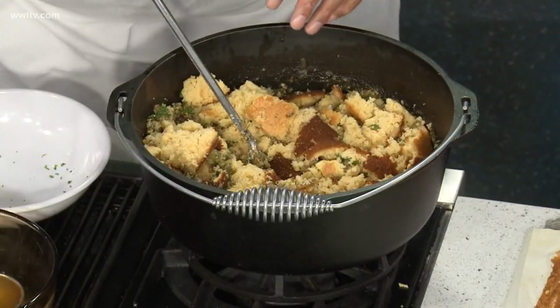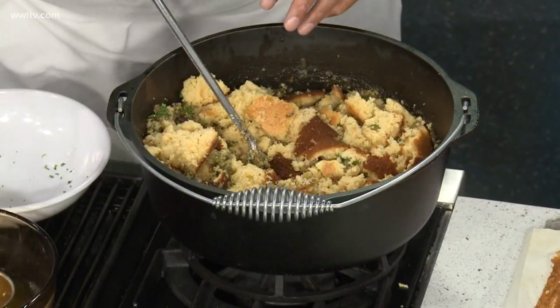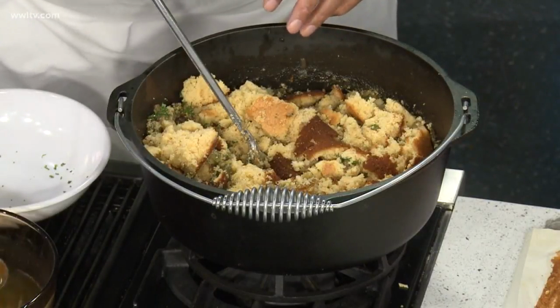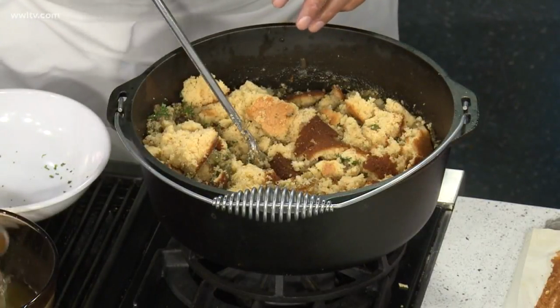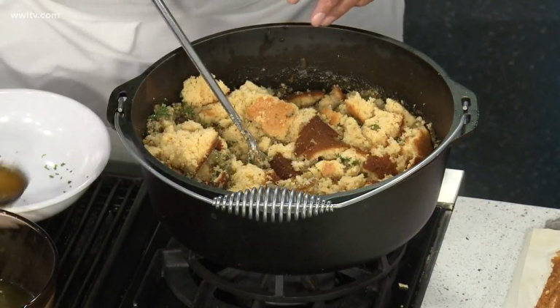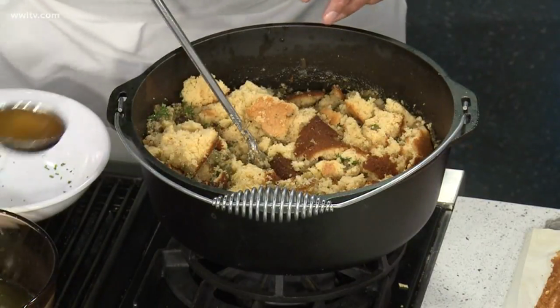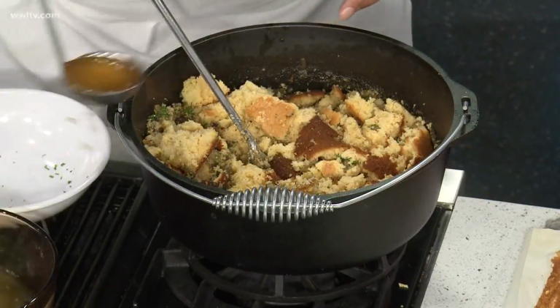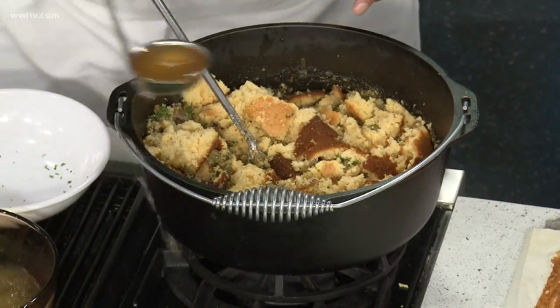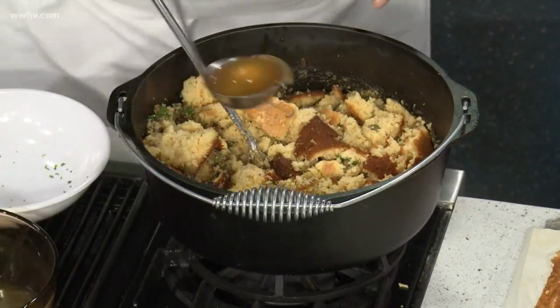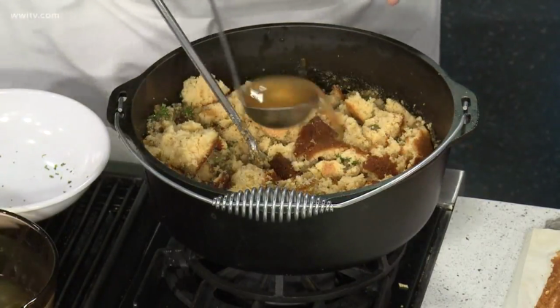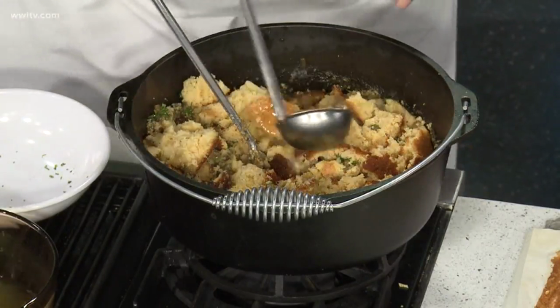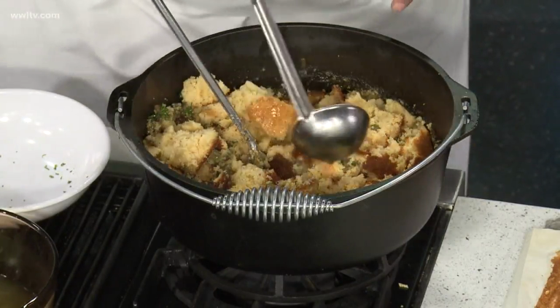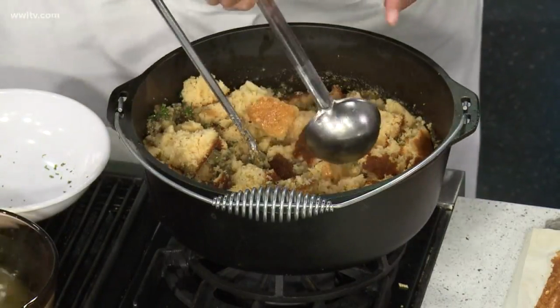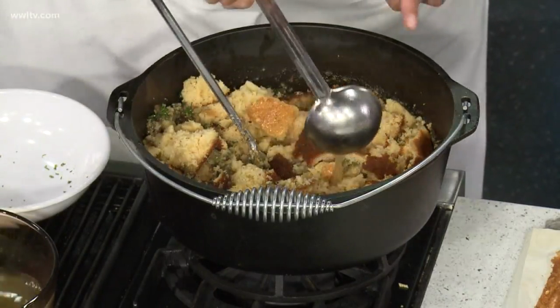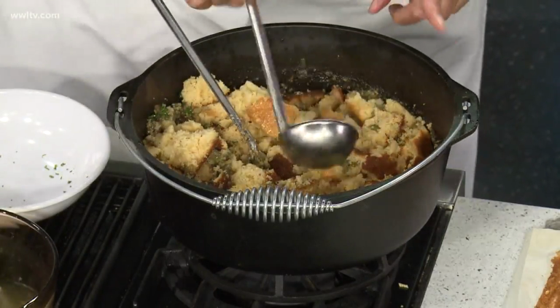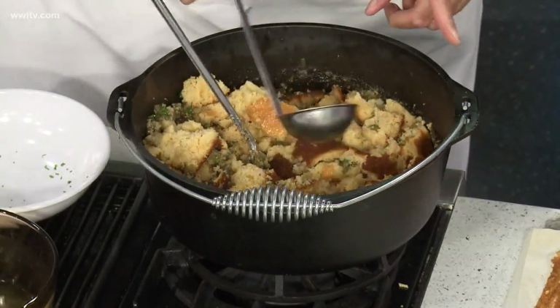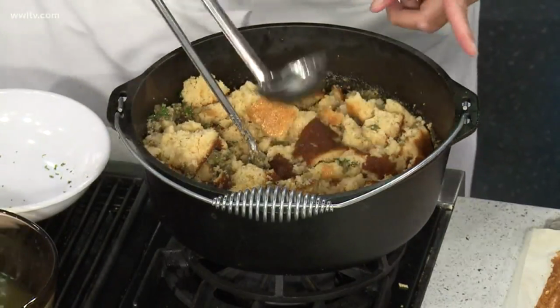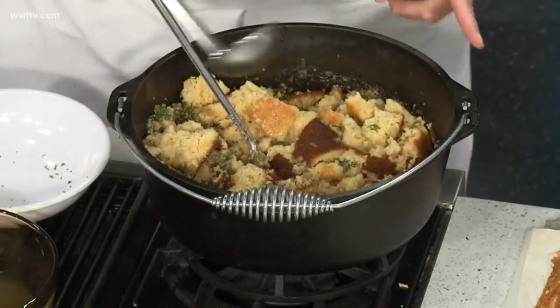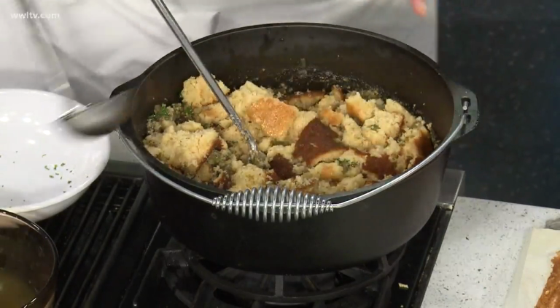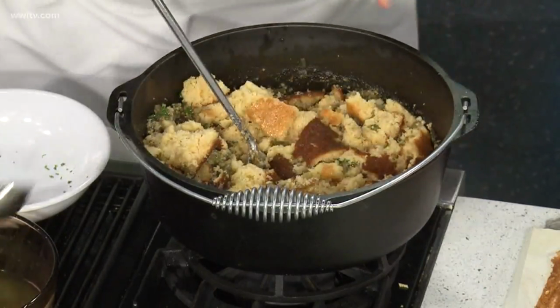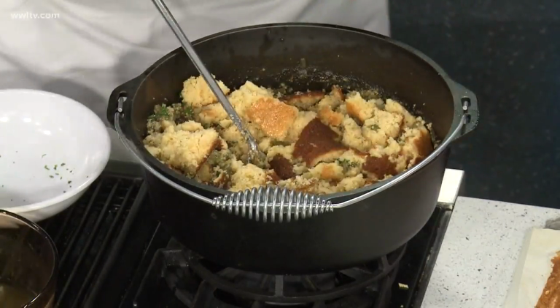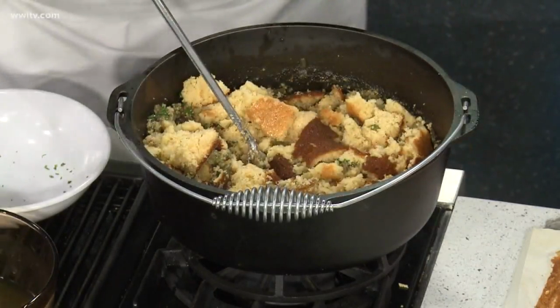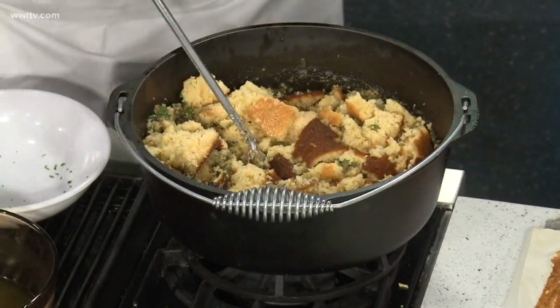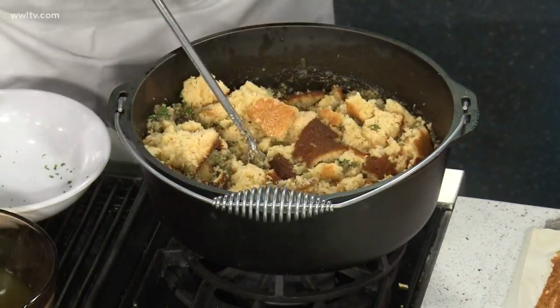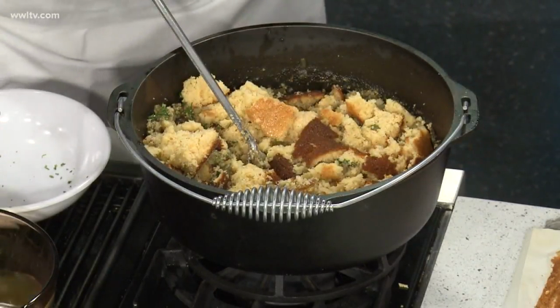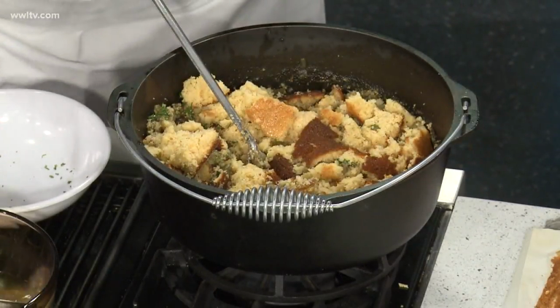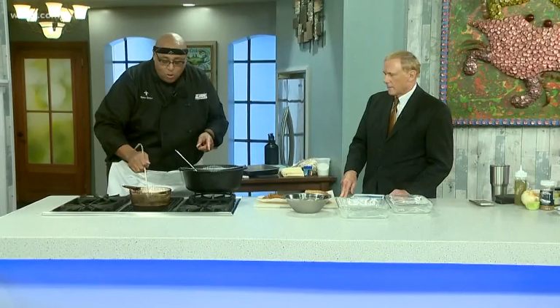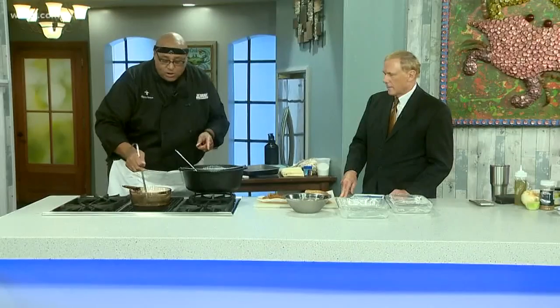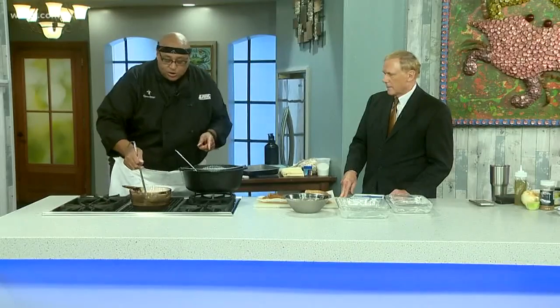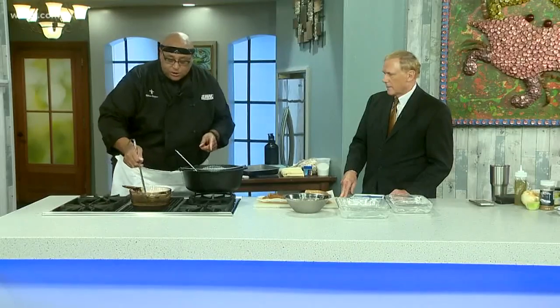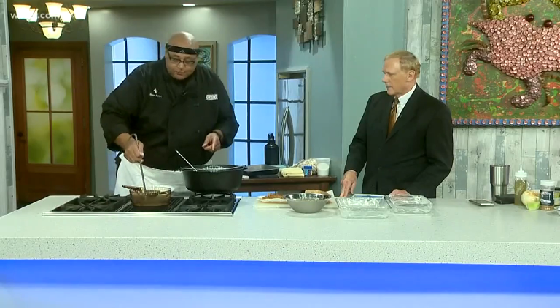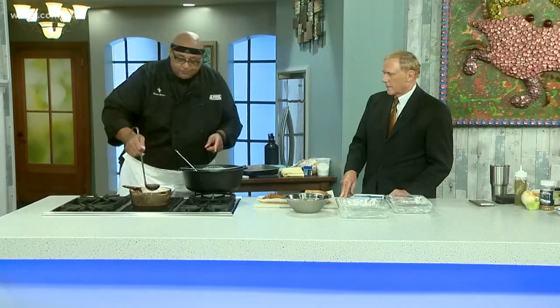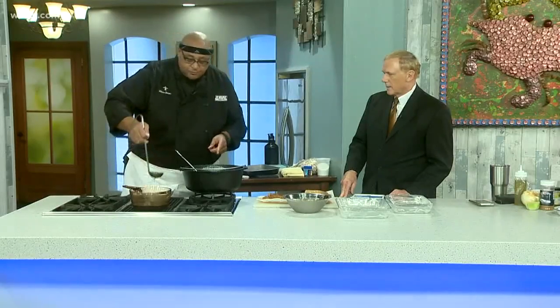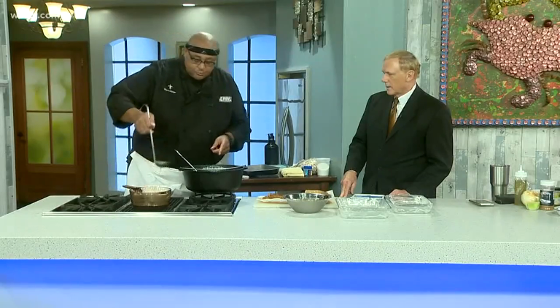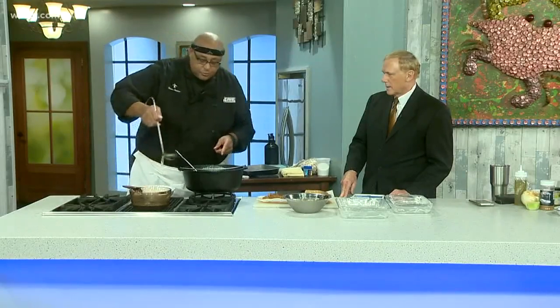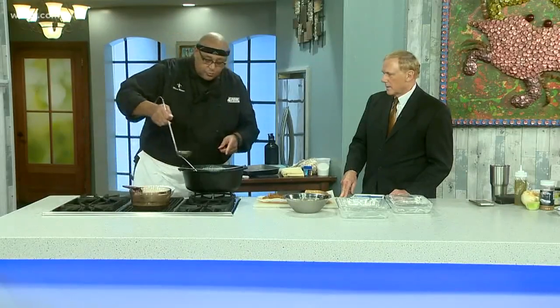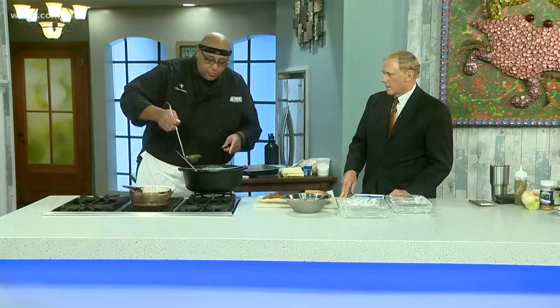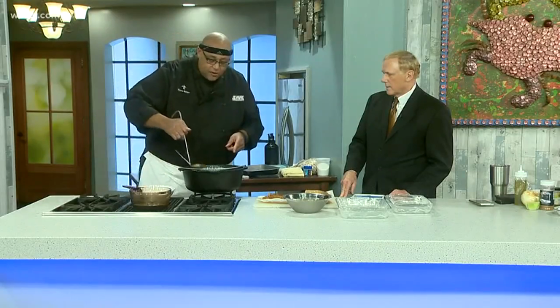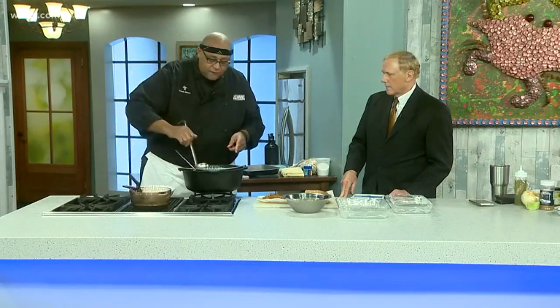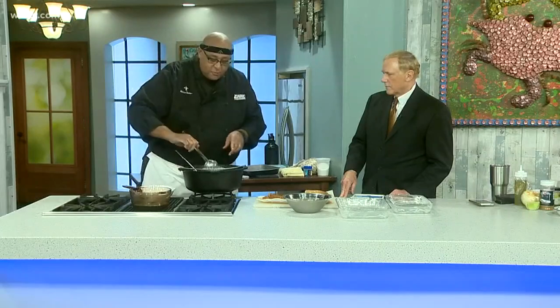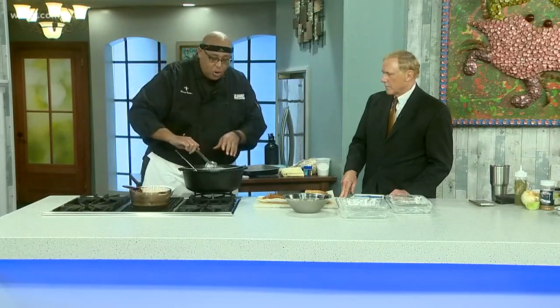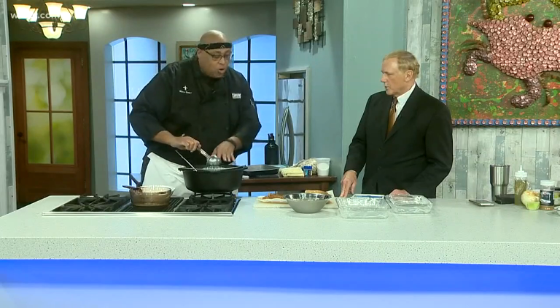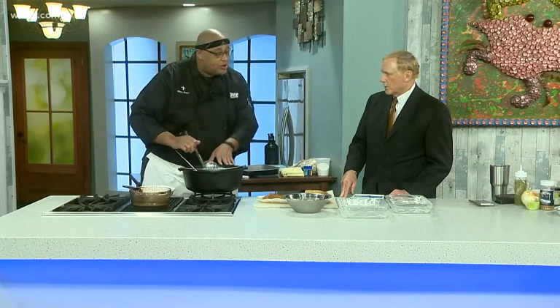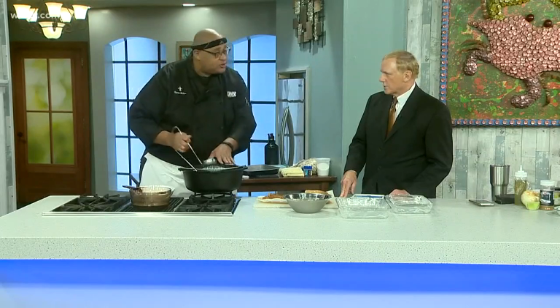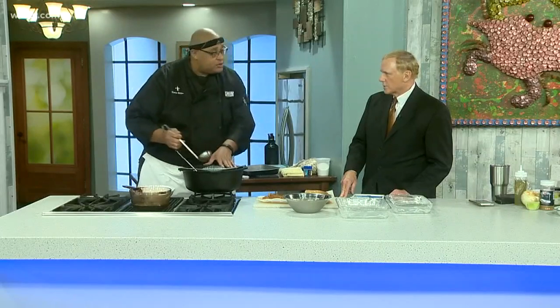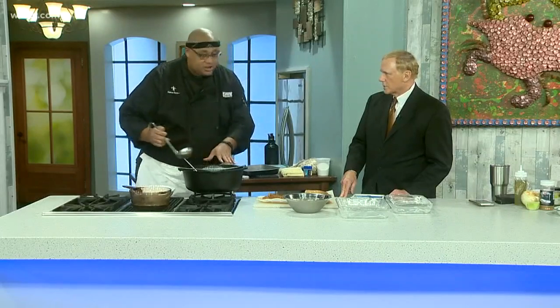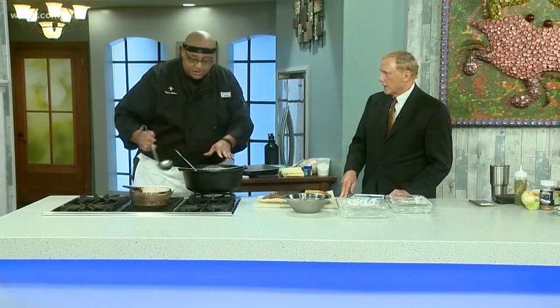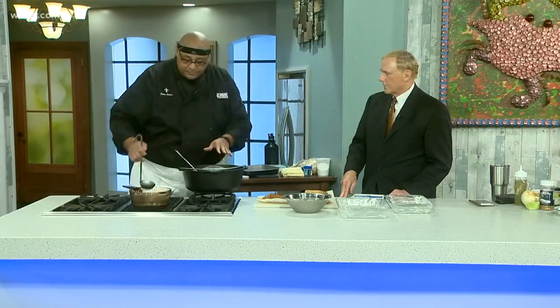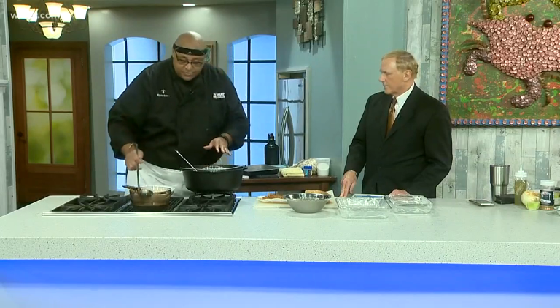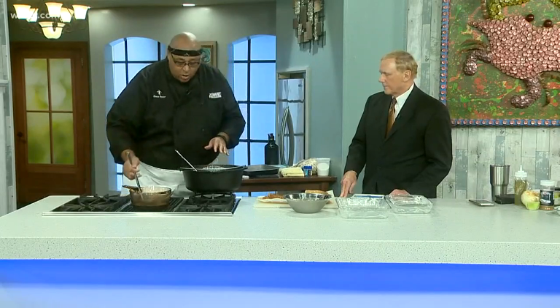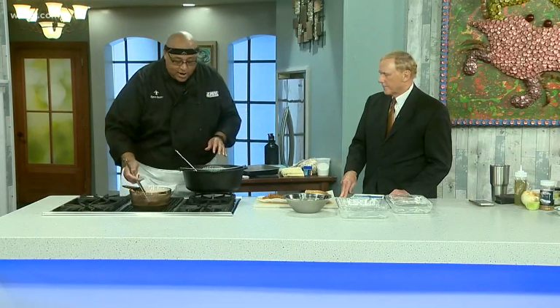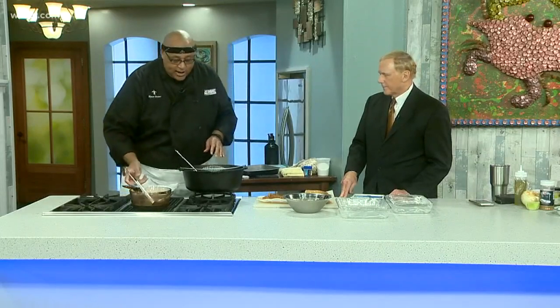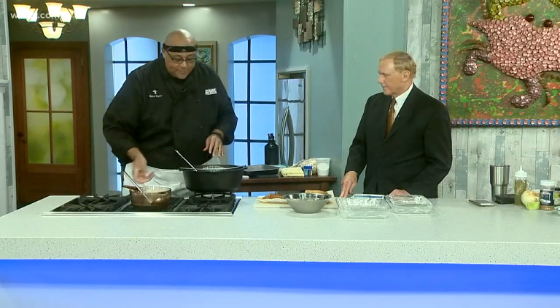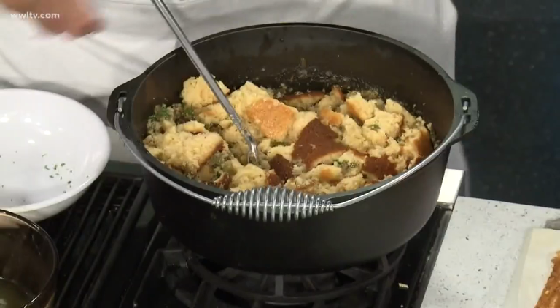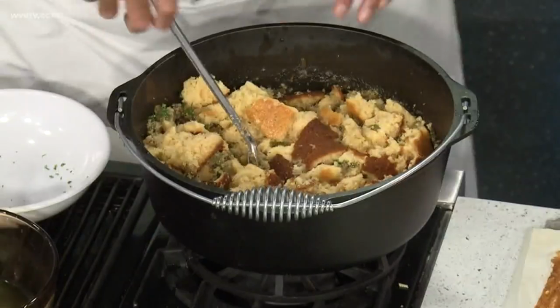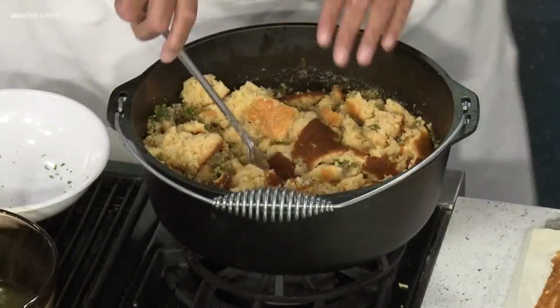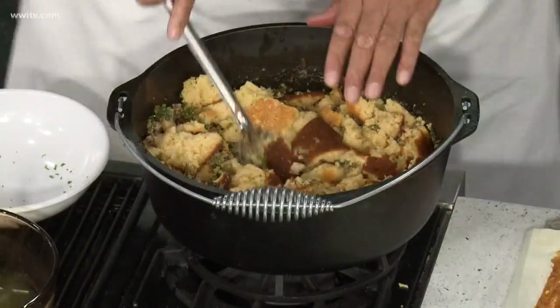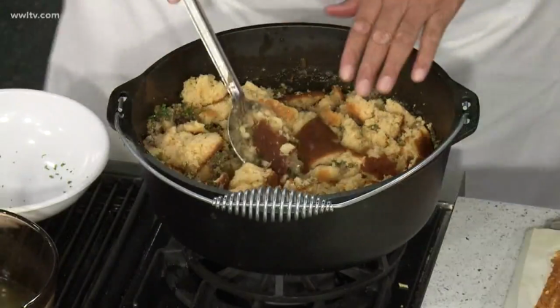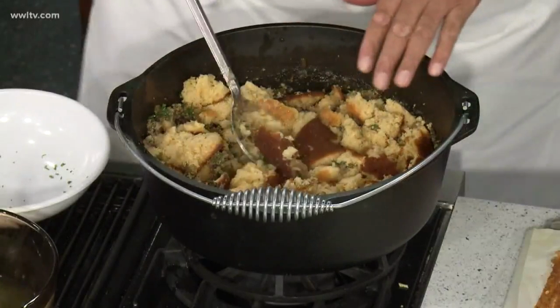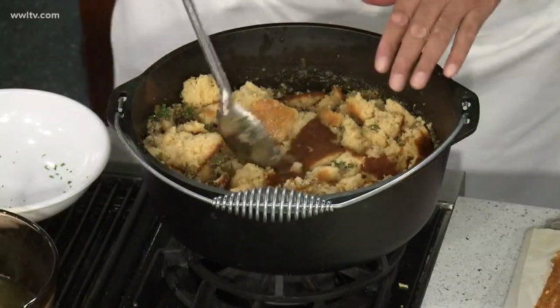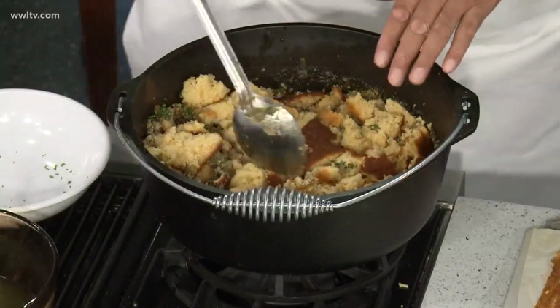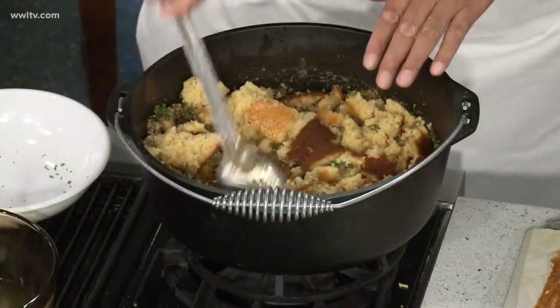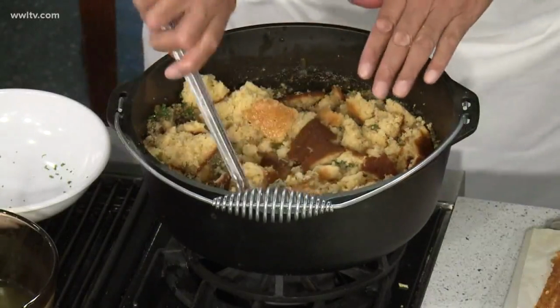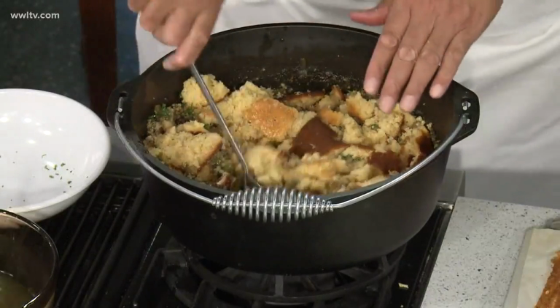So a little chicken stock. We're gonna use some of the moisture from the oysters, and that's the whole trick. This should be really nice and moist.